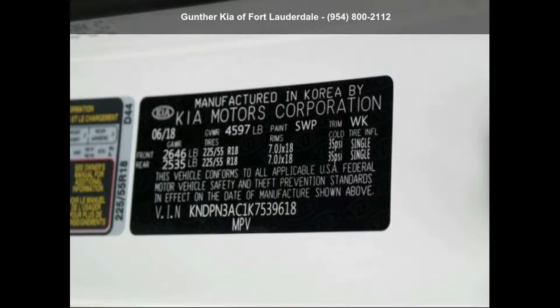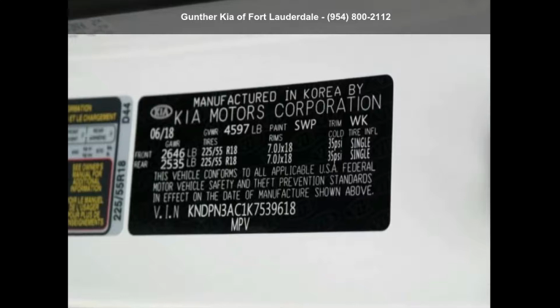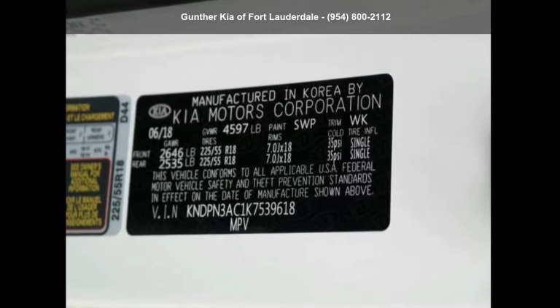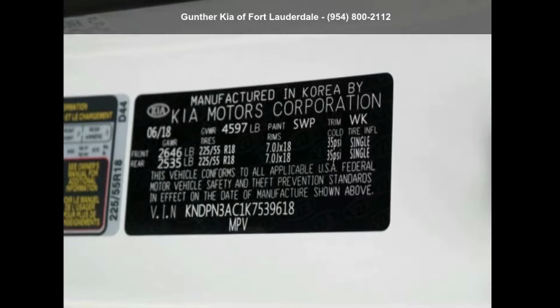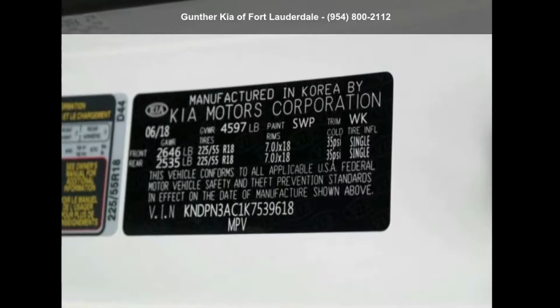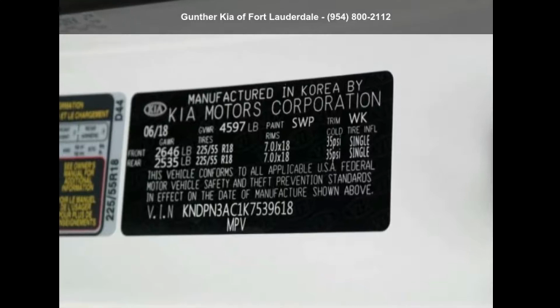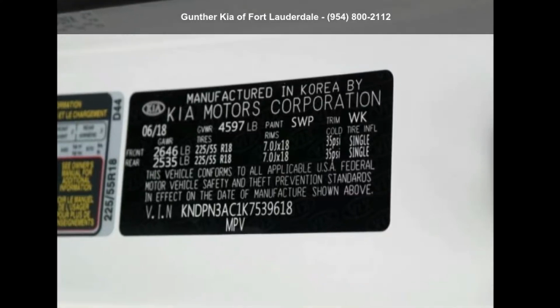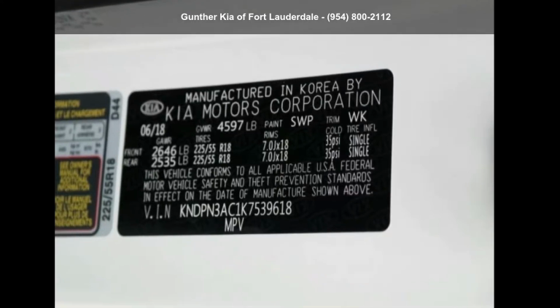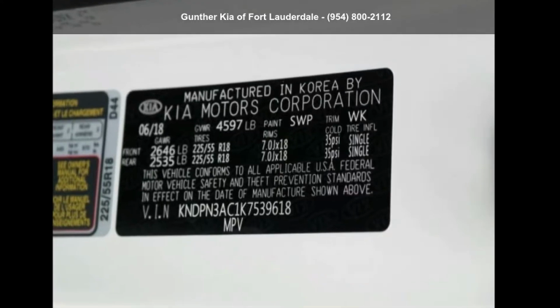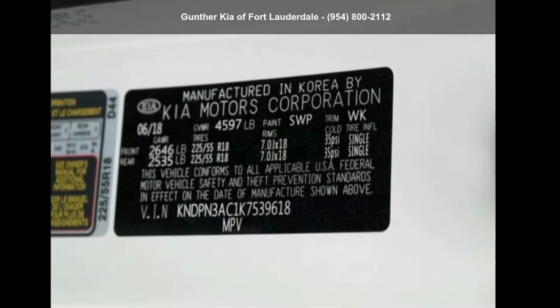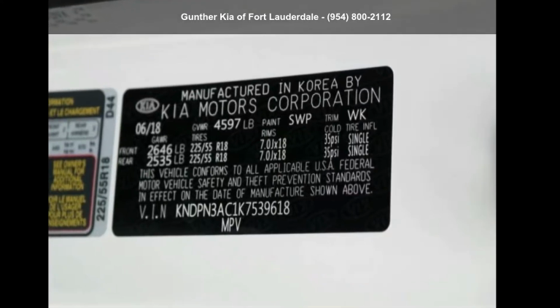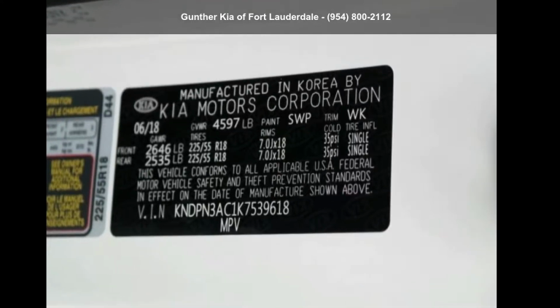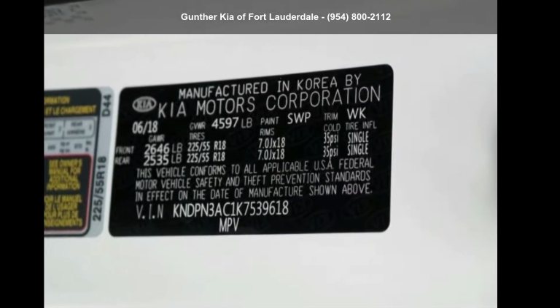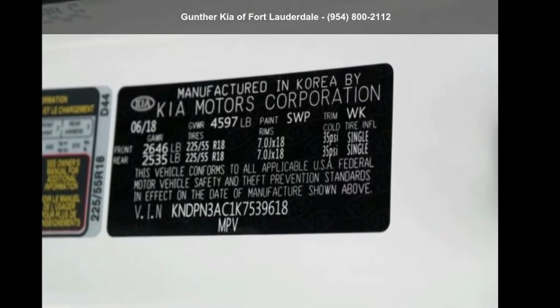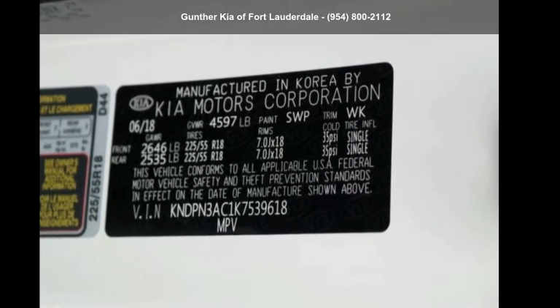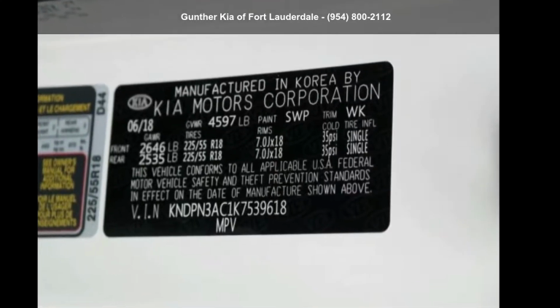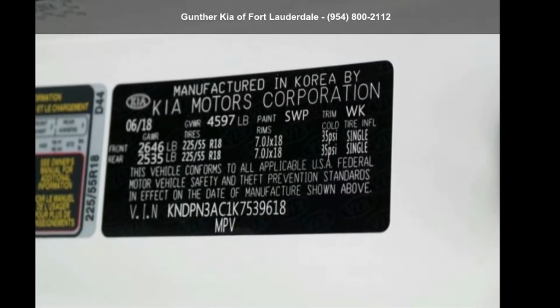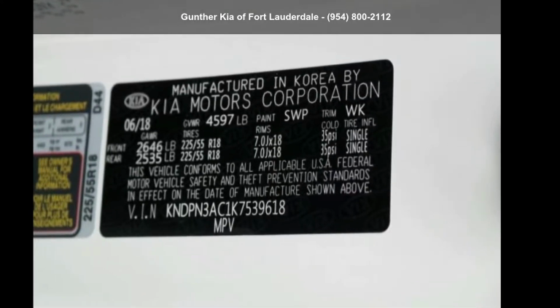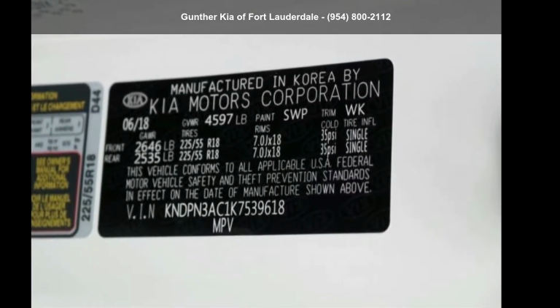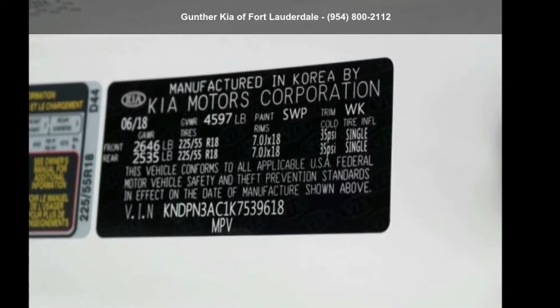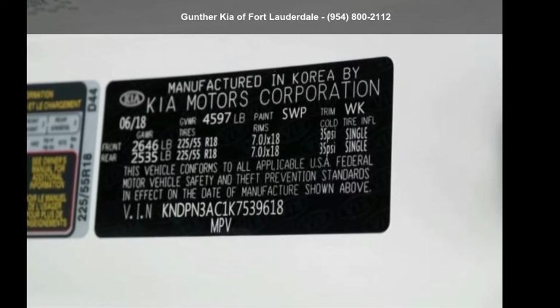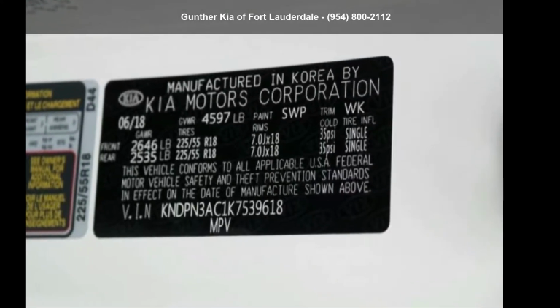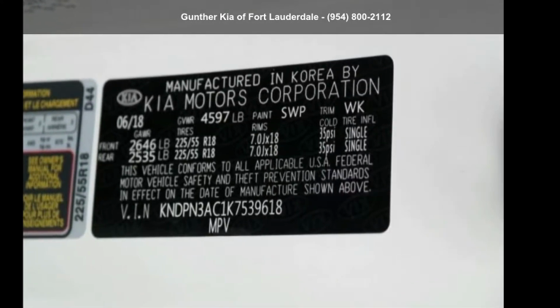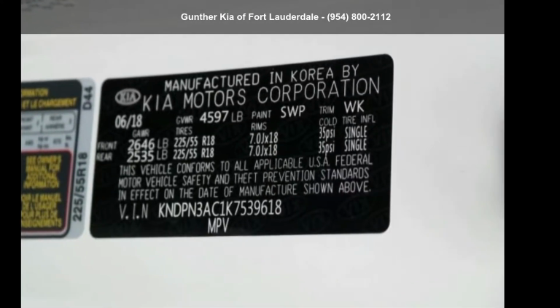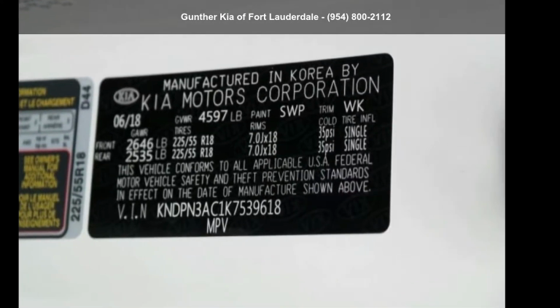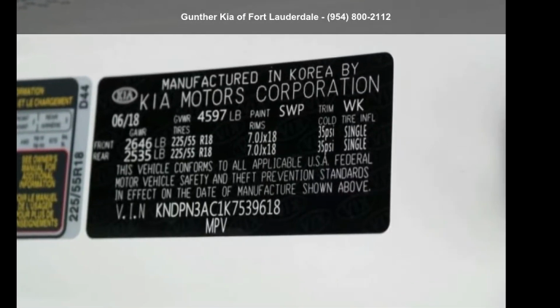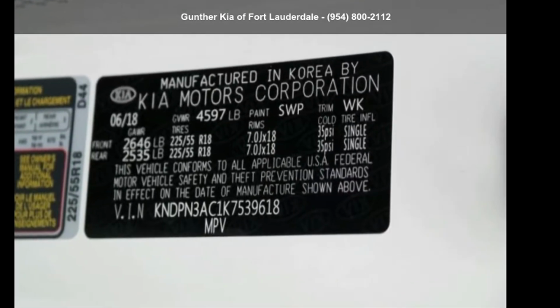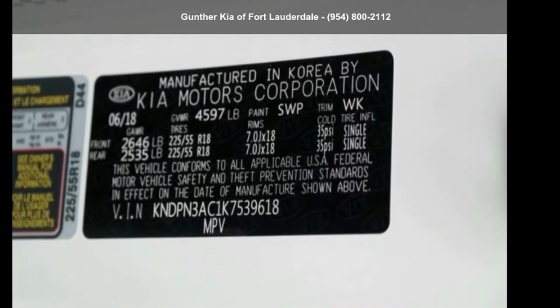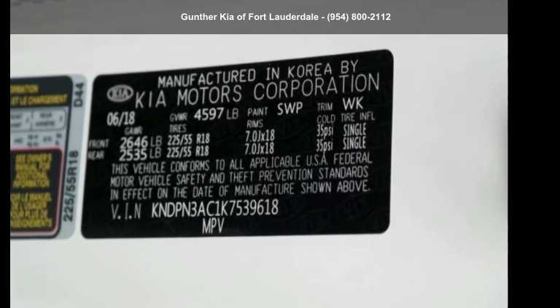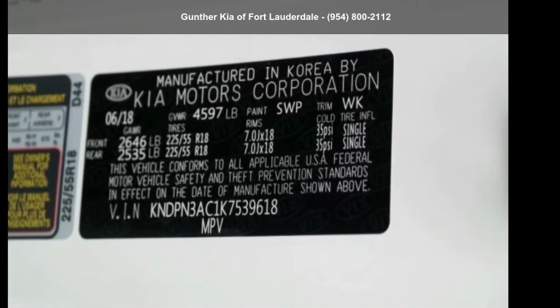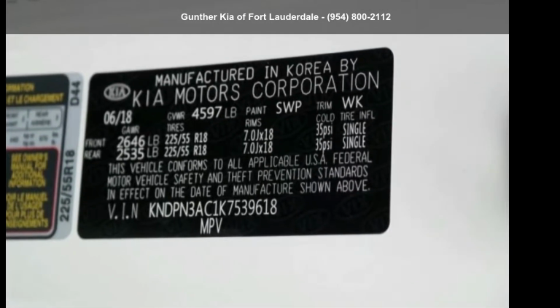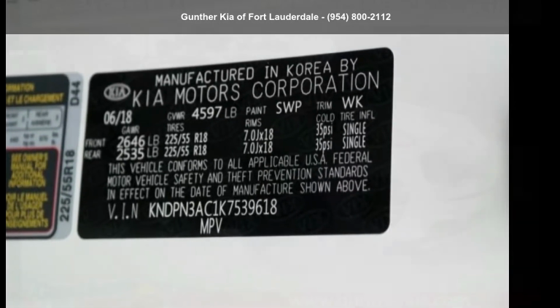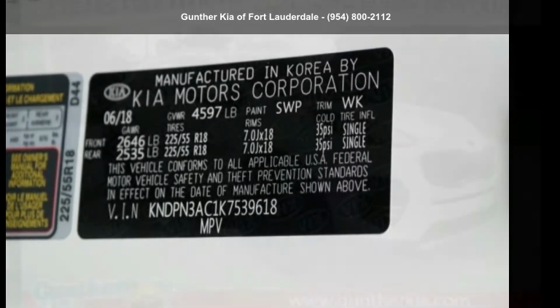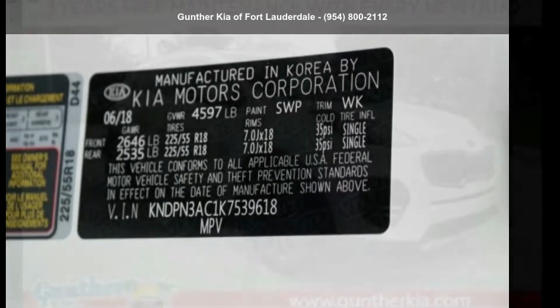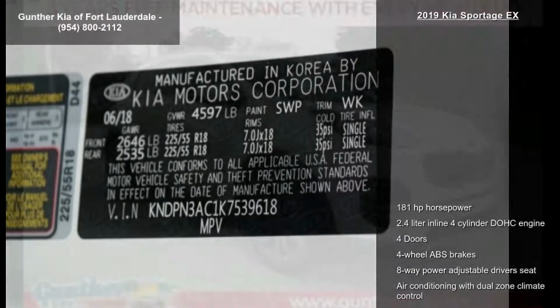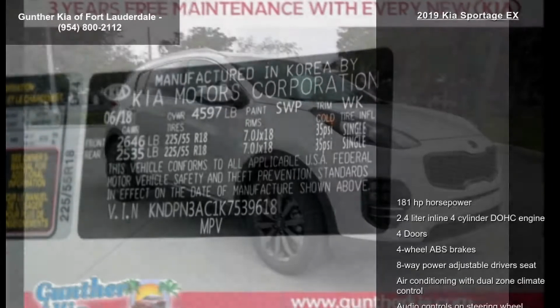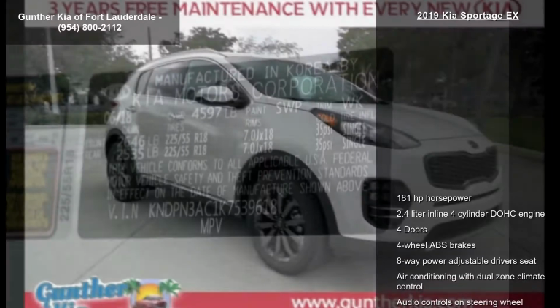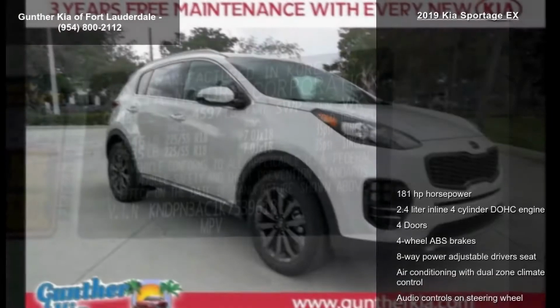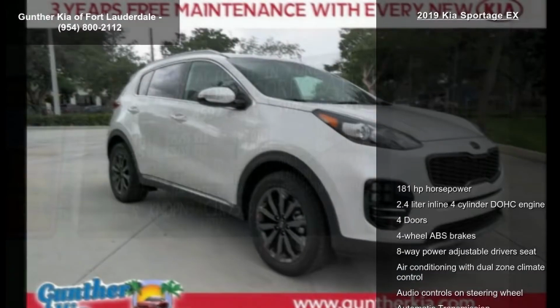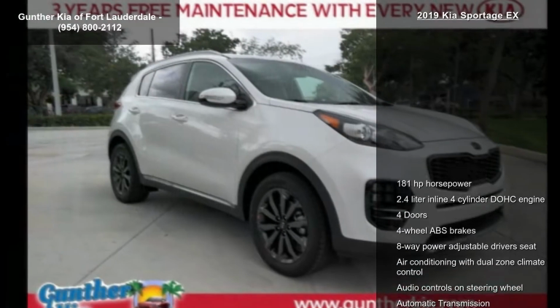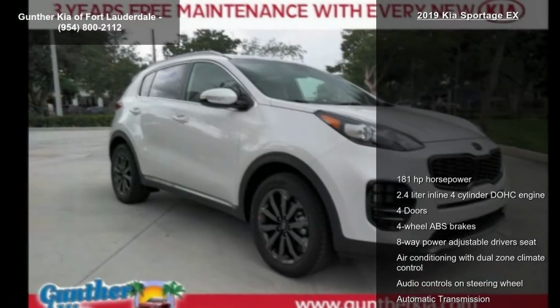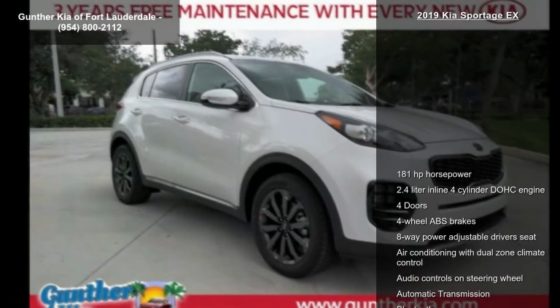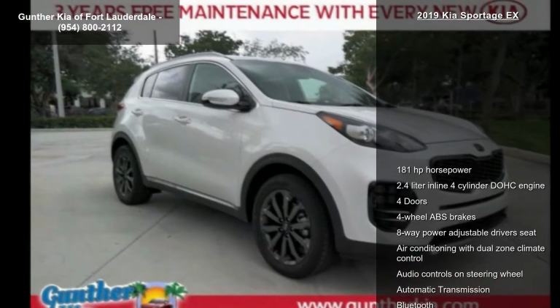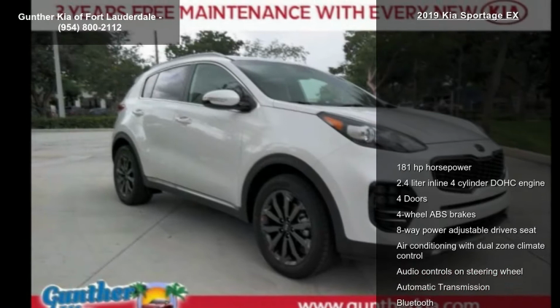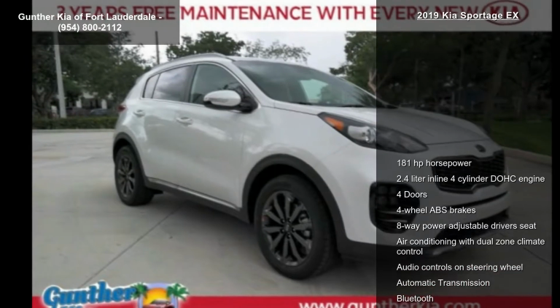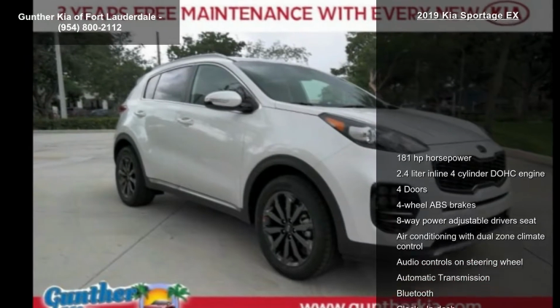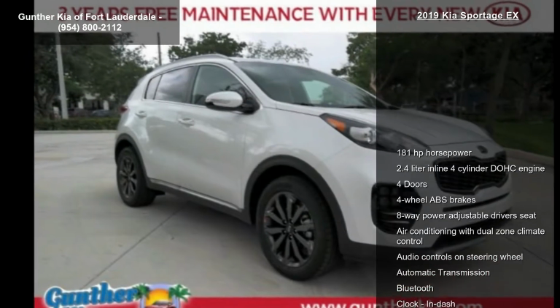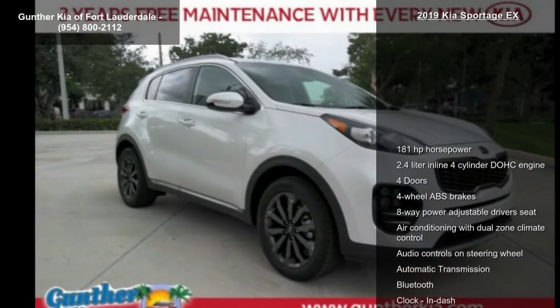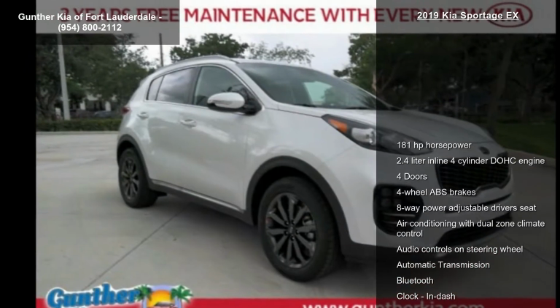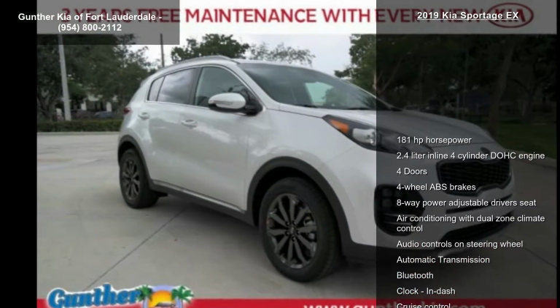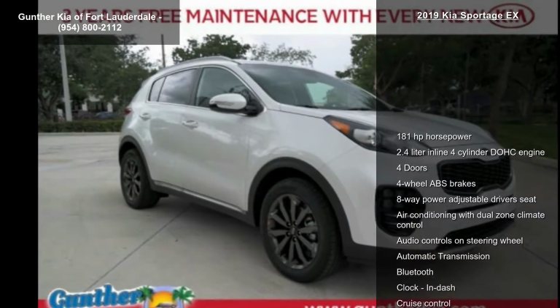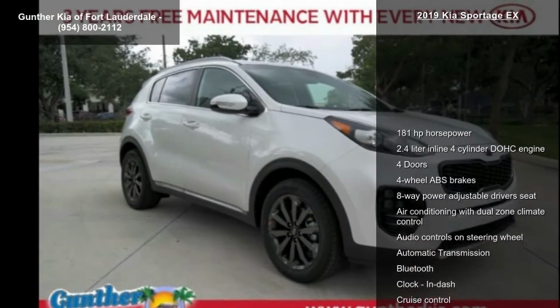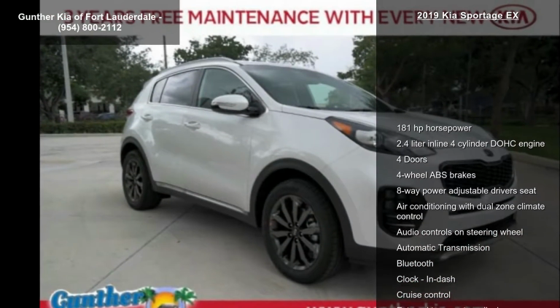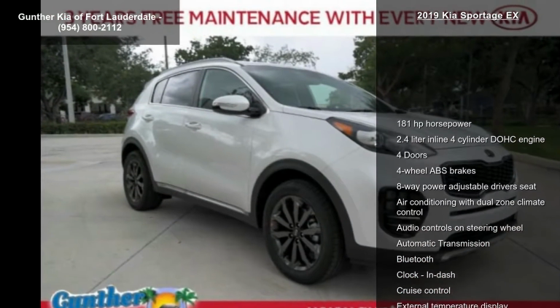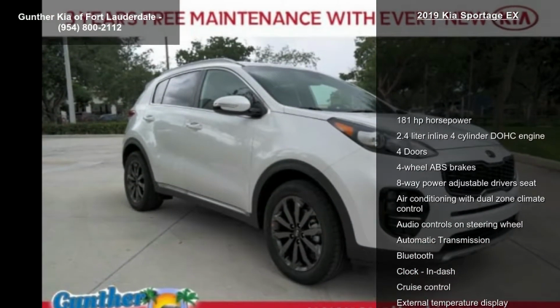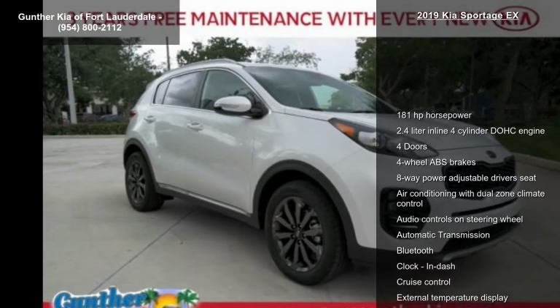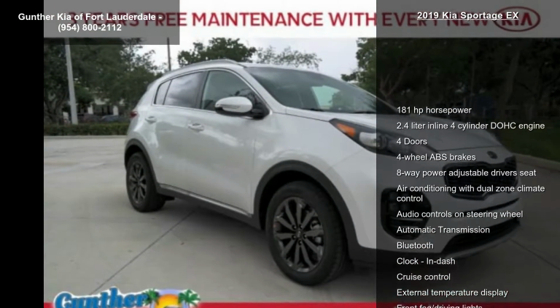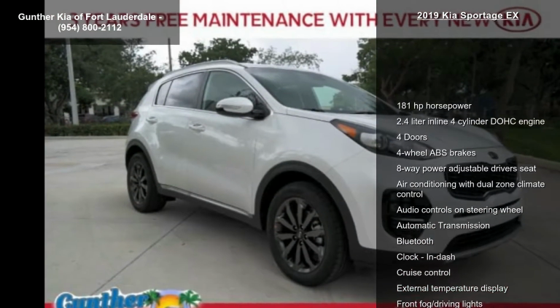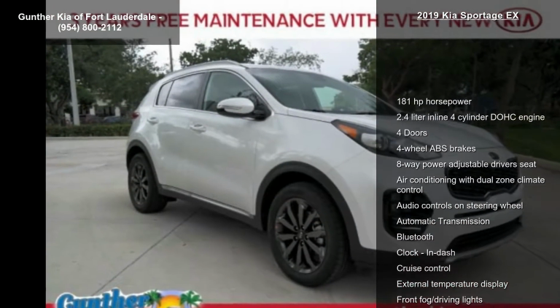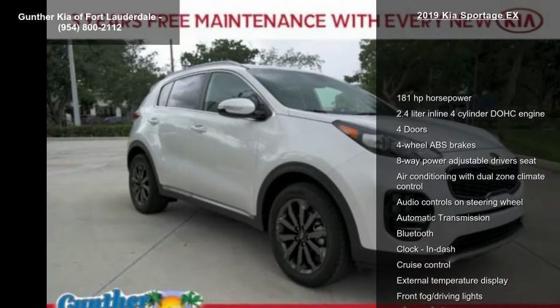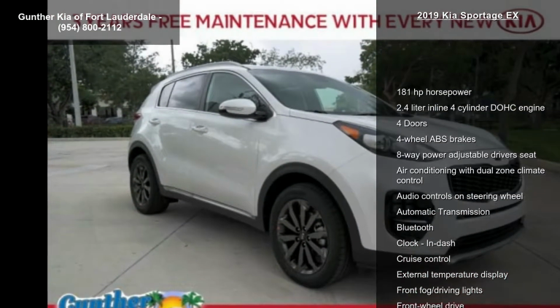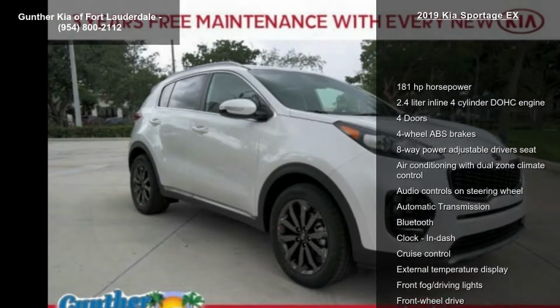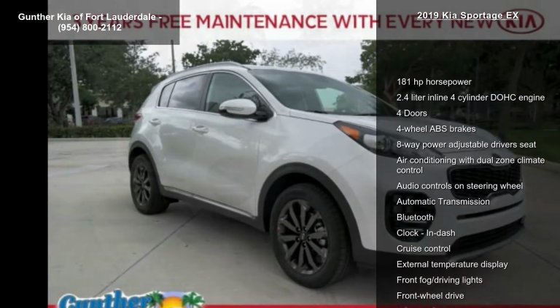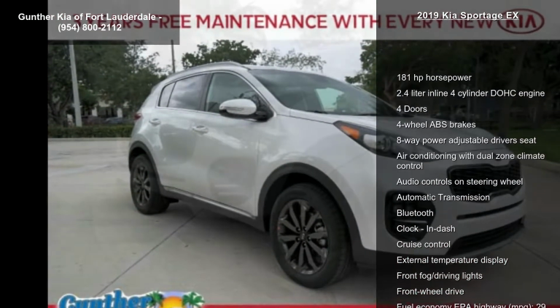Check out this Kia 2019 Sportage X. If you are looking for an automobile with great features, look no further.